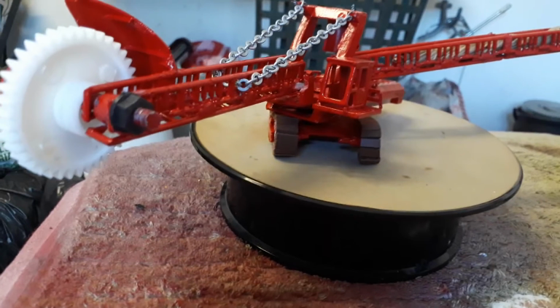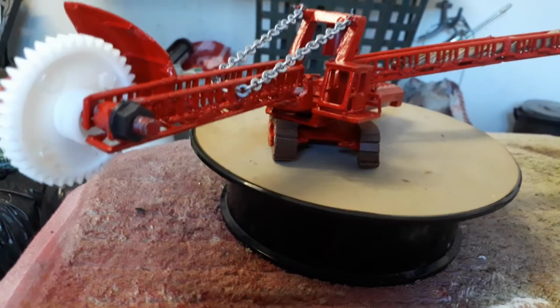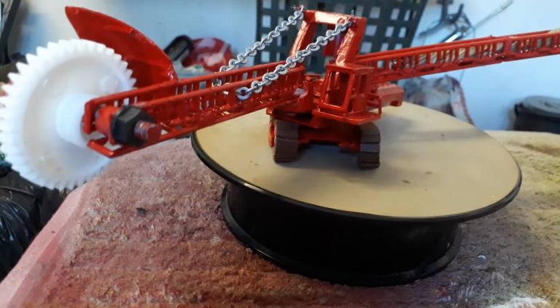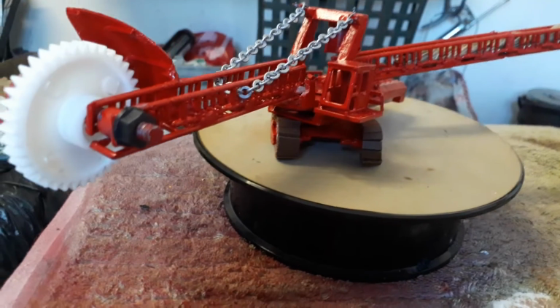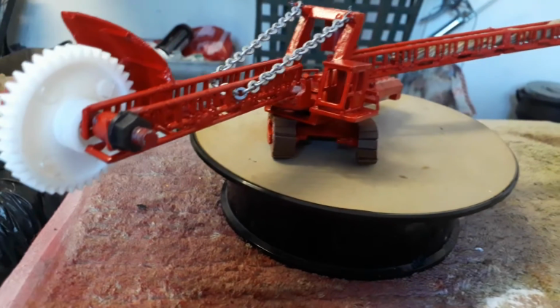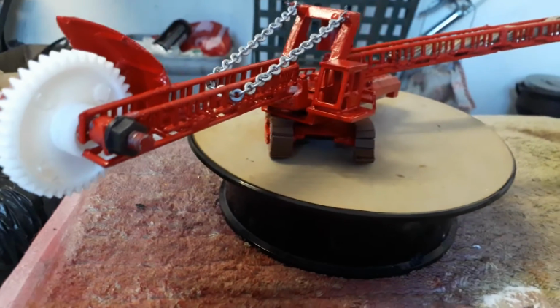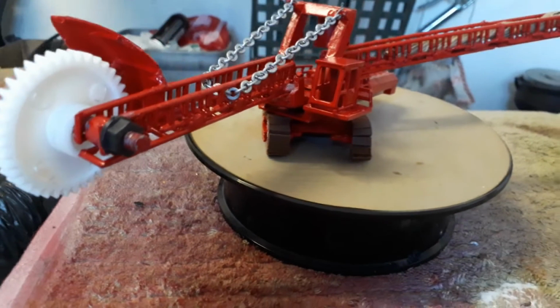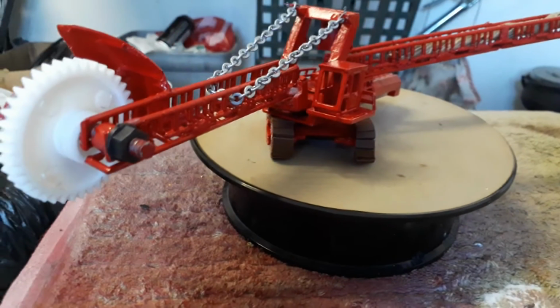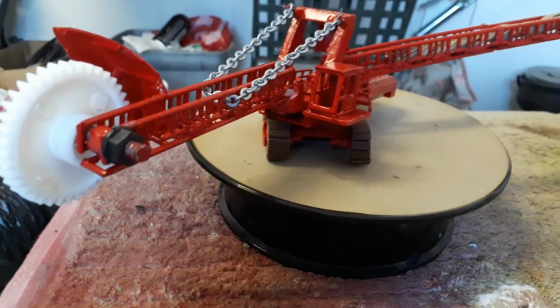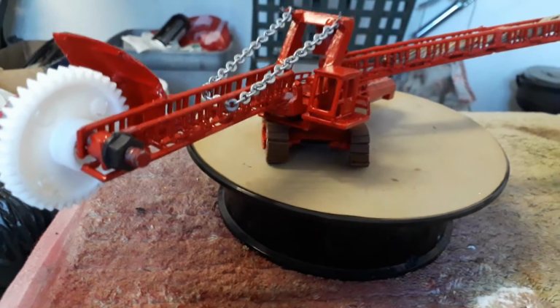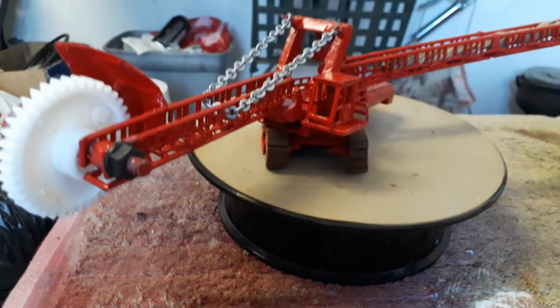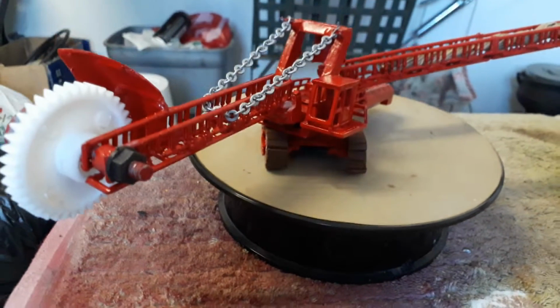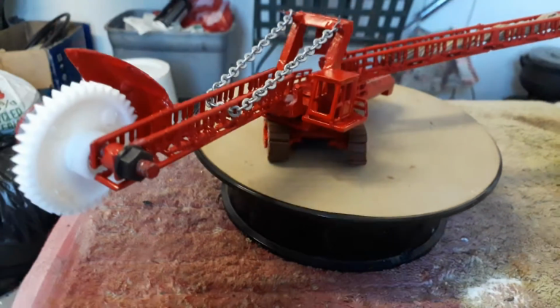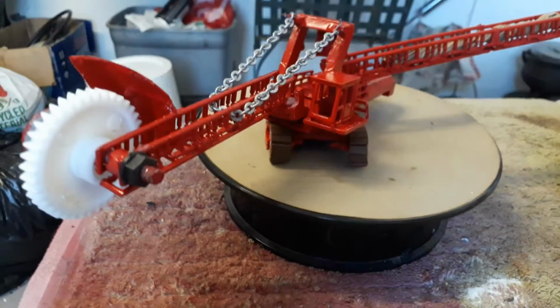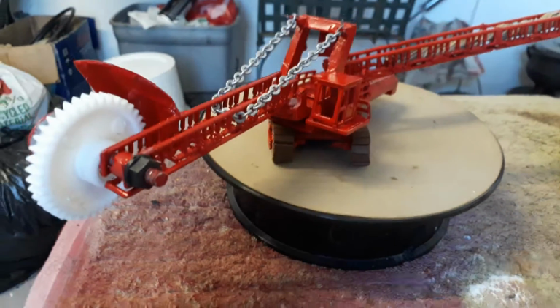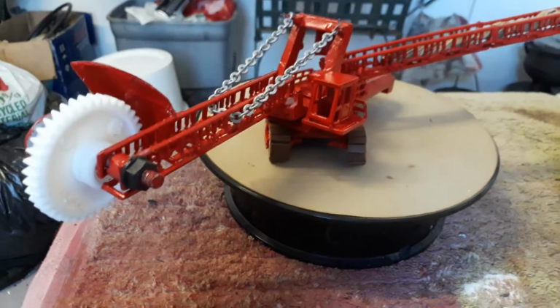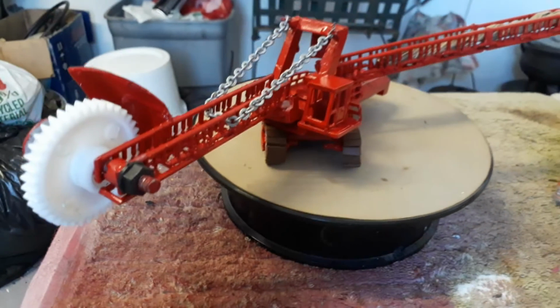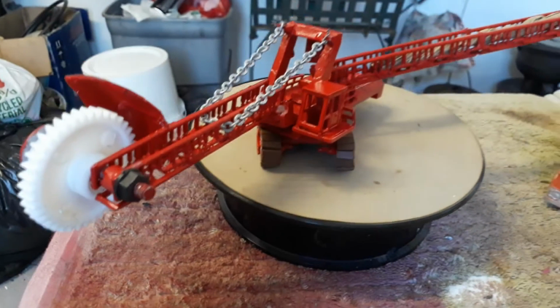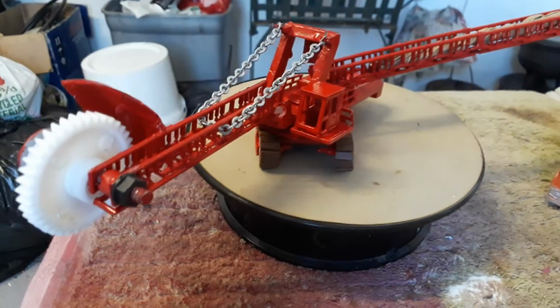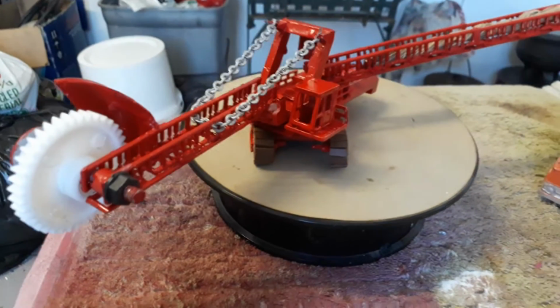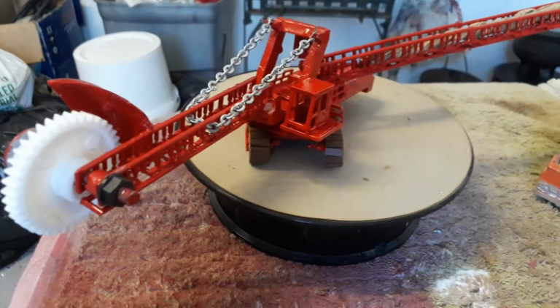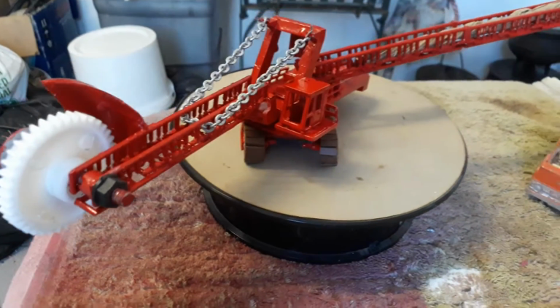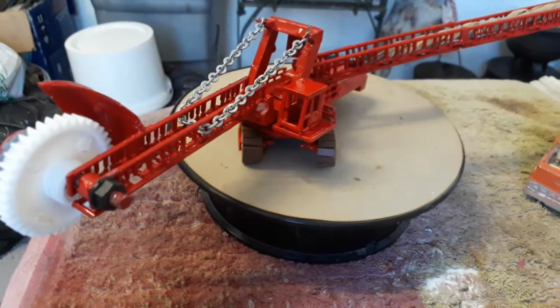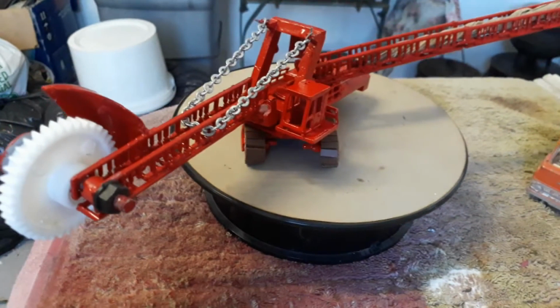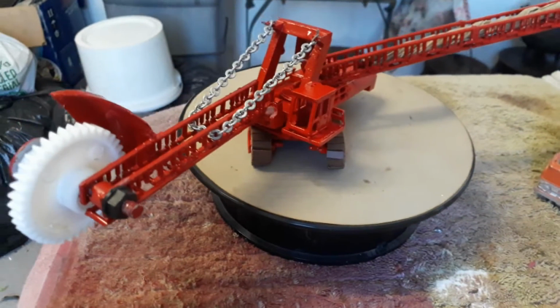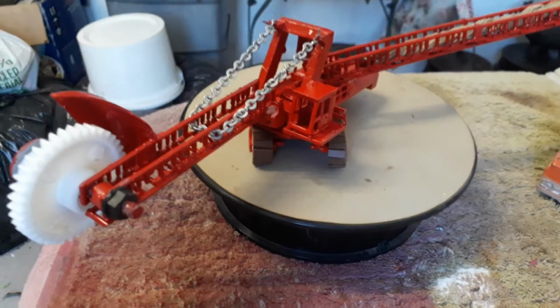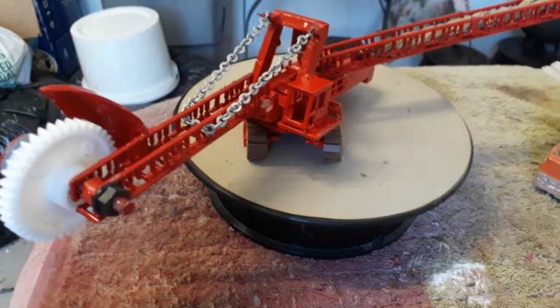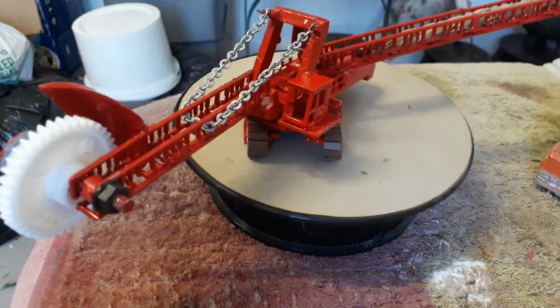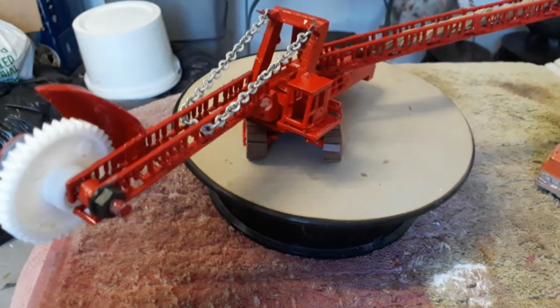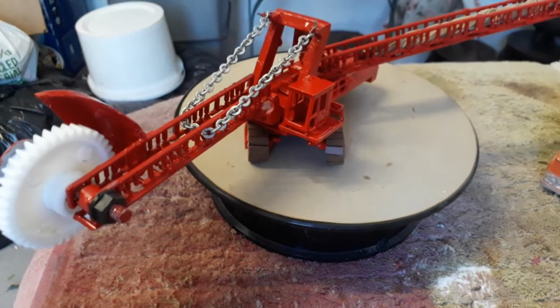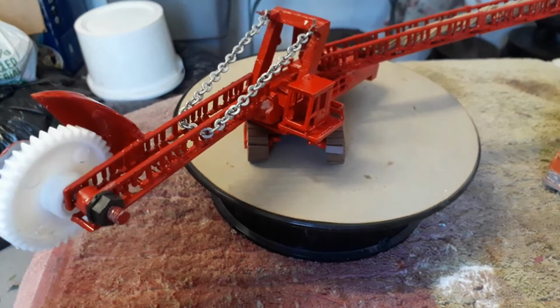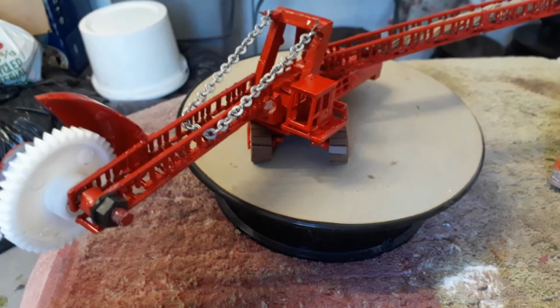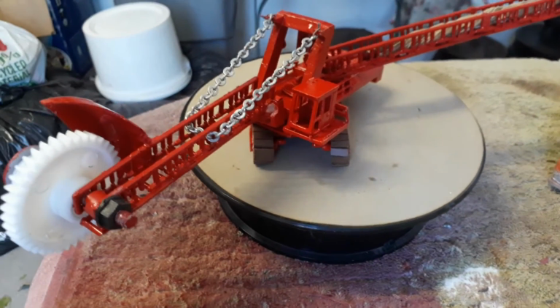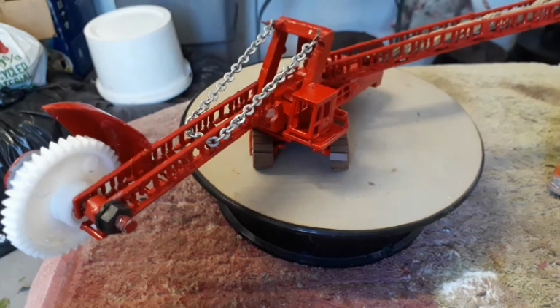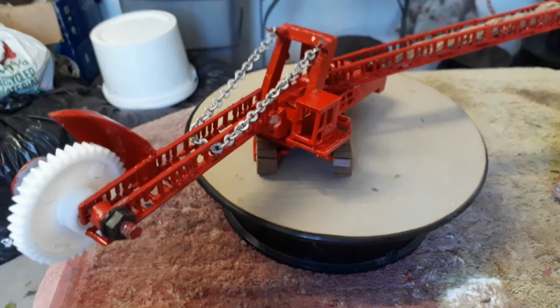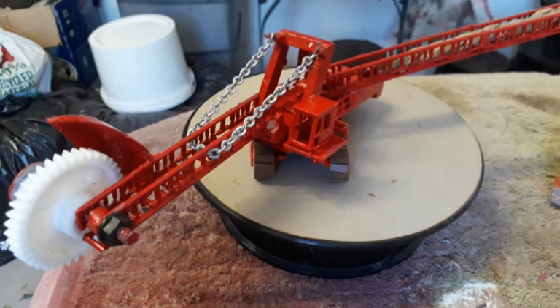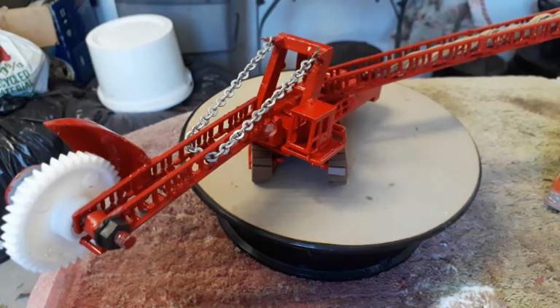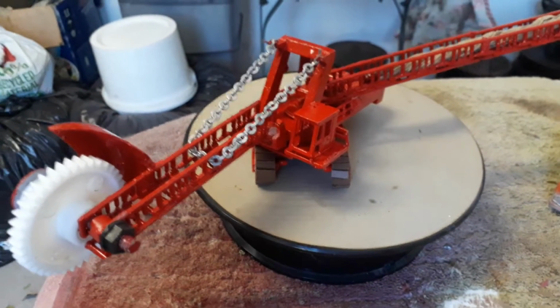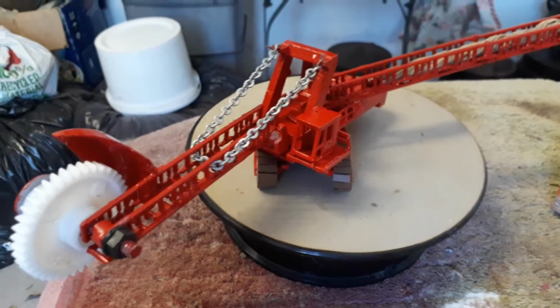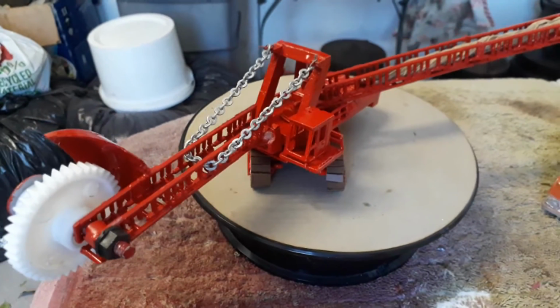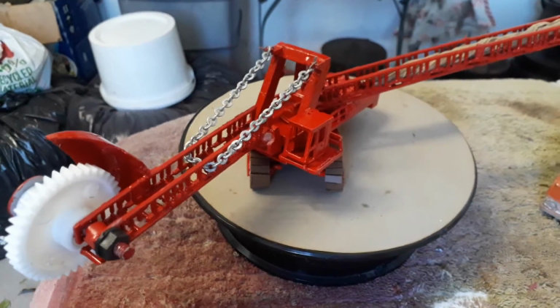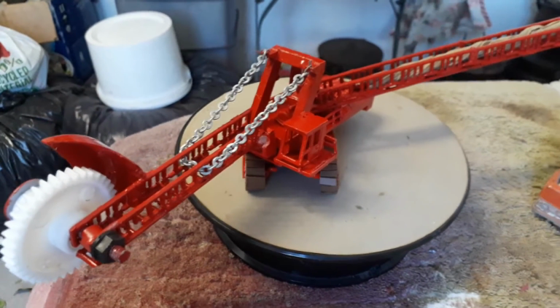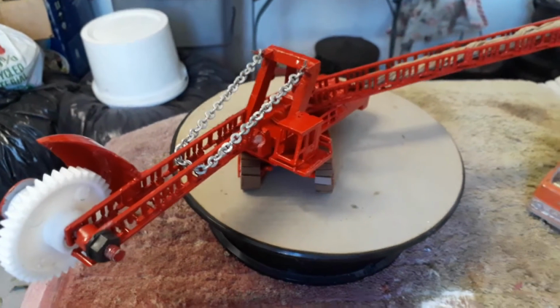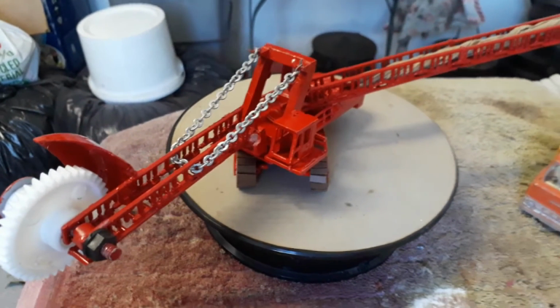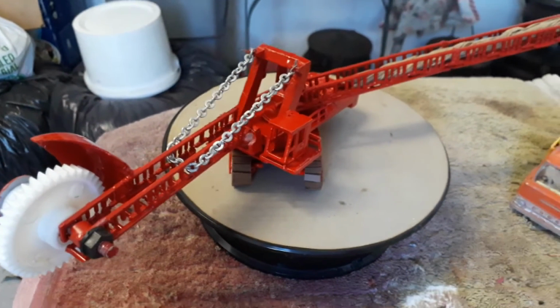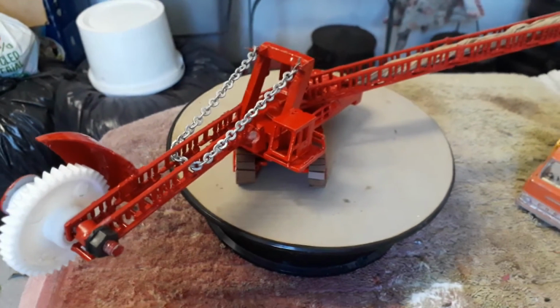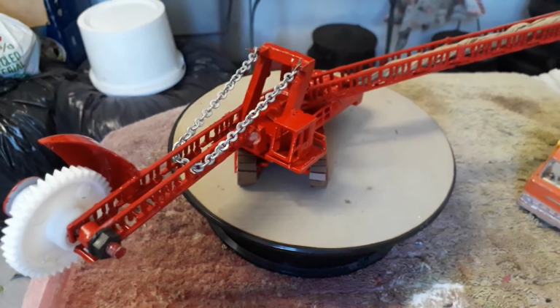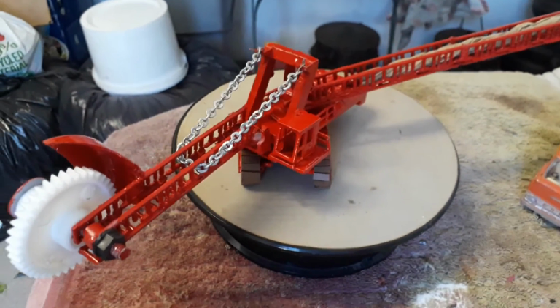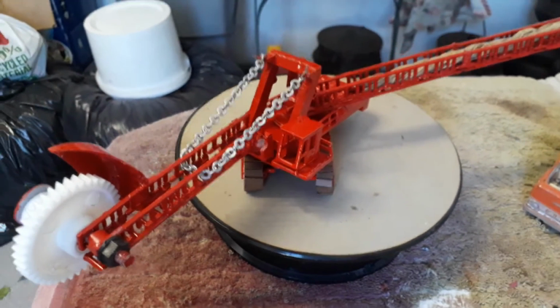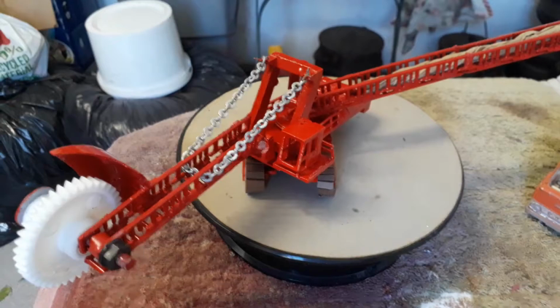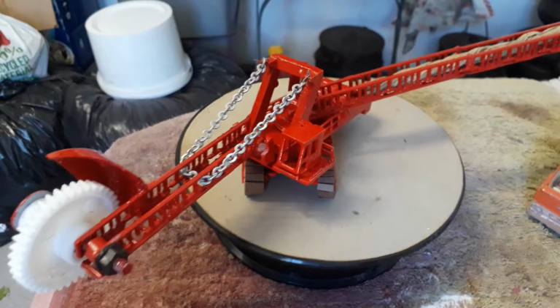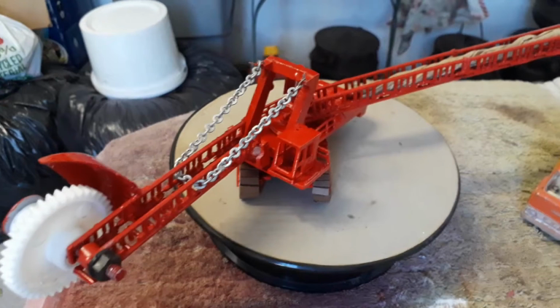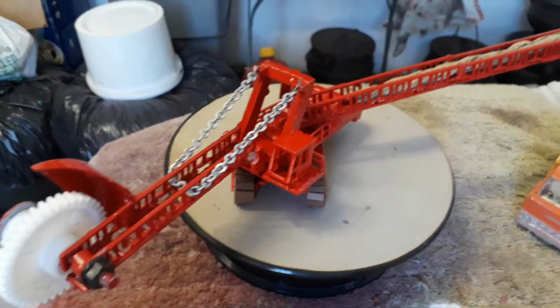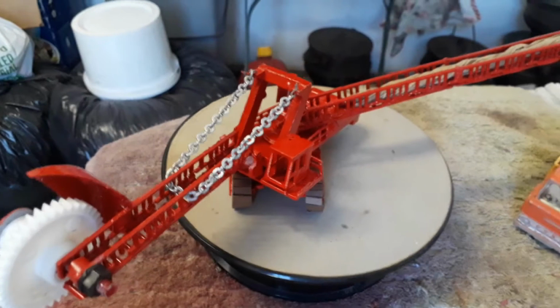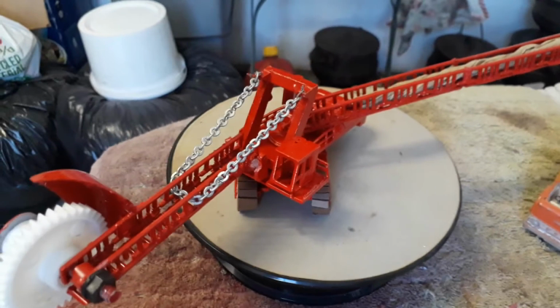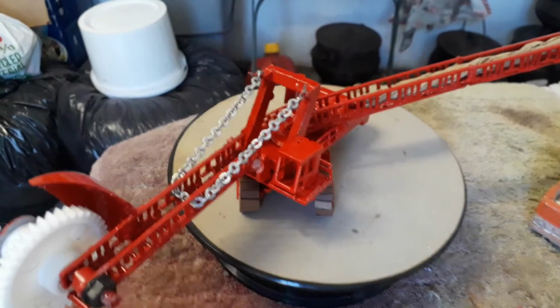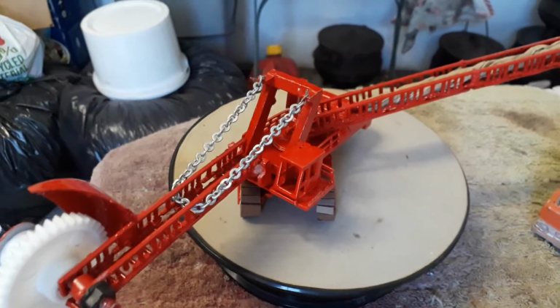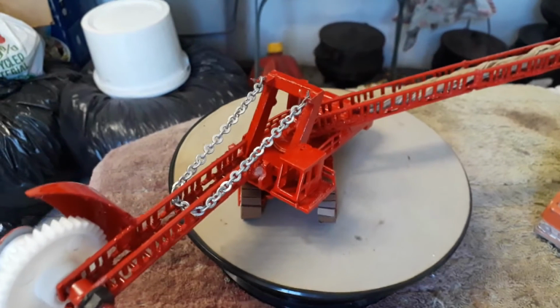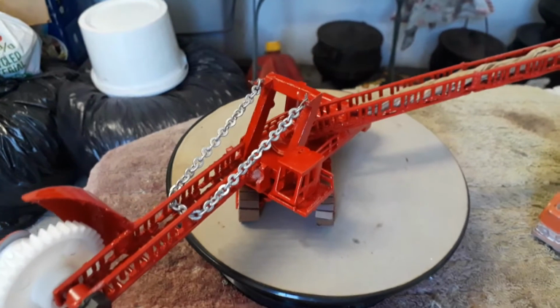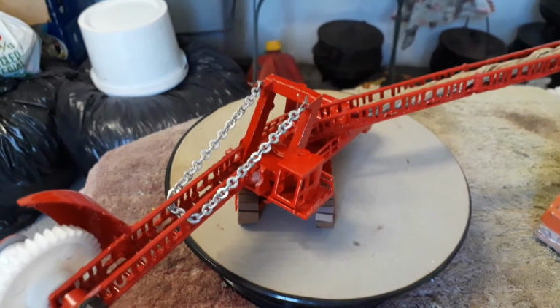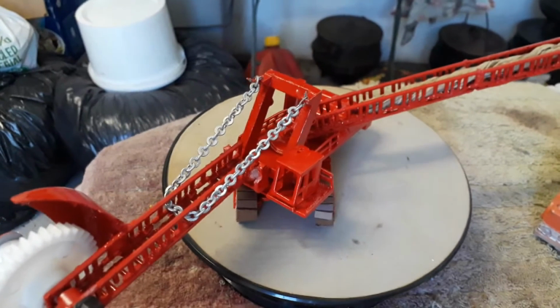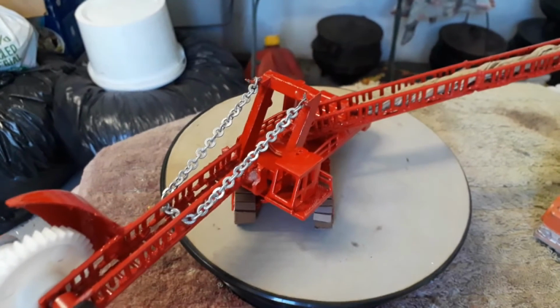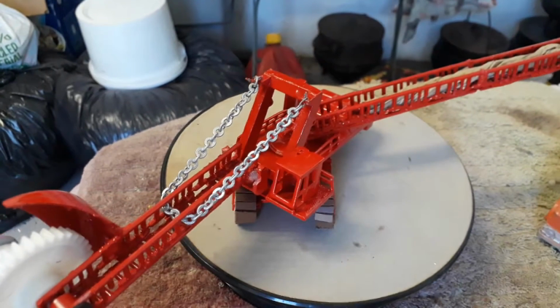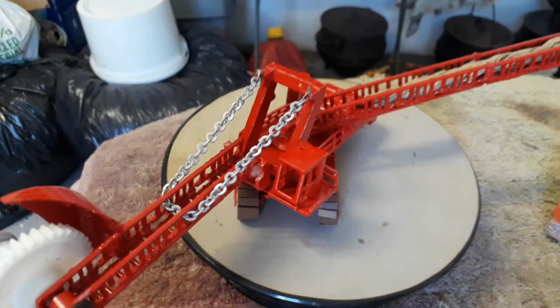I'm now finished with it and I think it looks better than what it was.